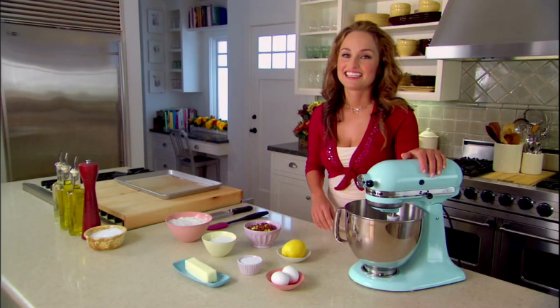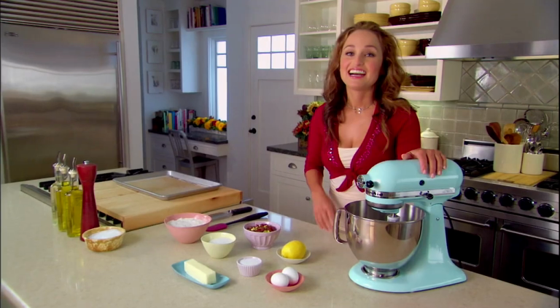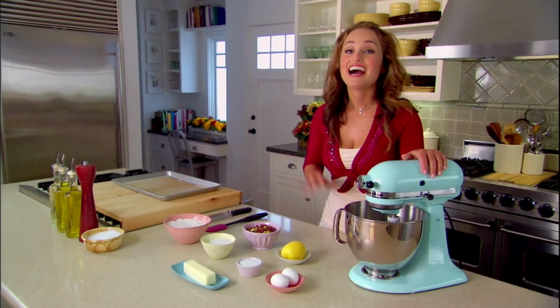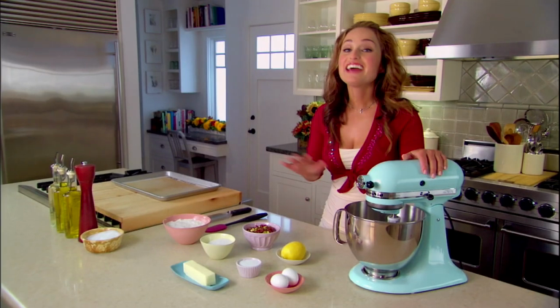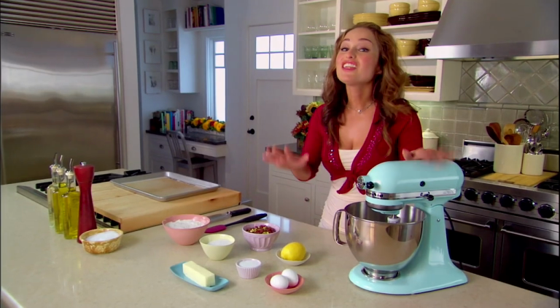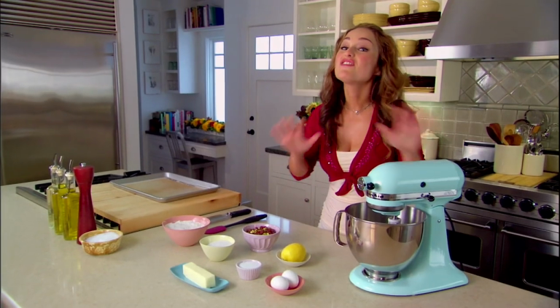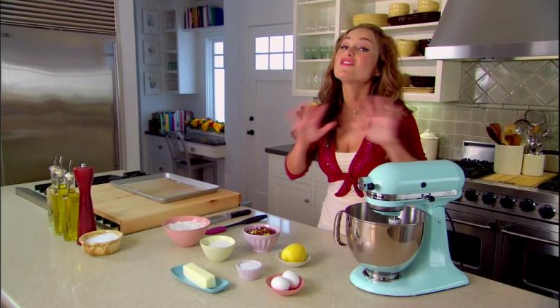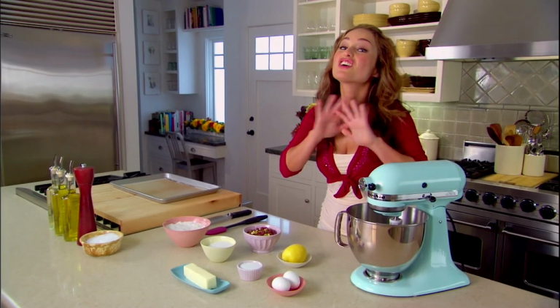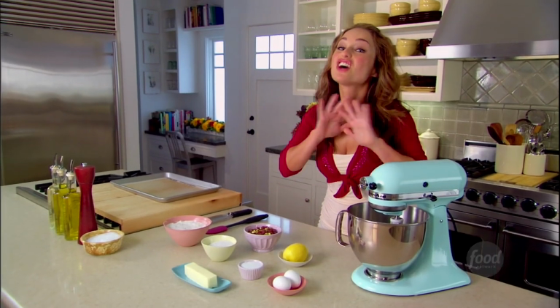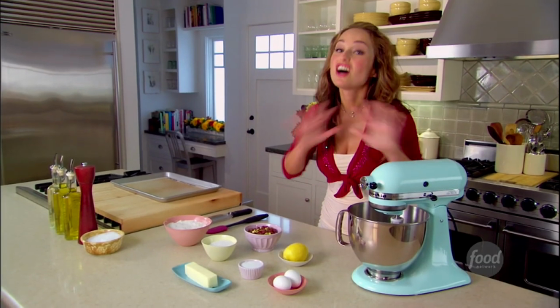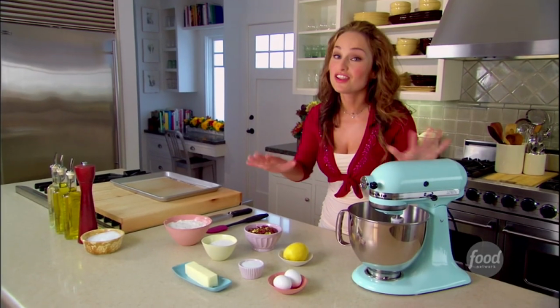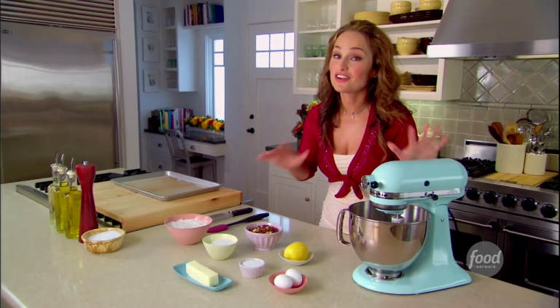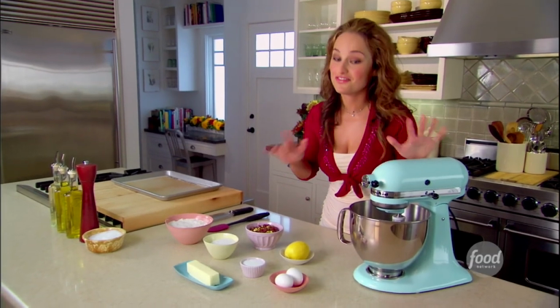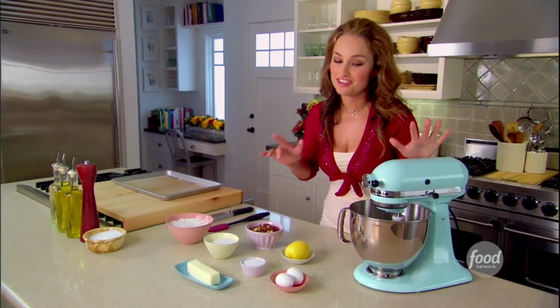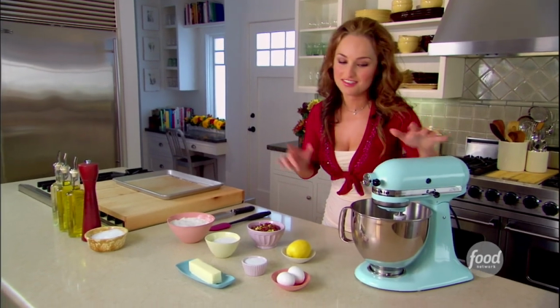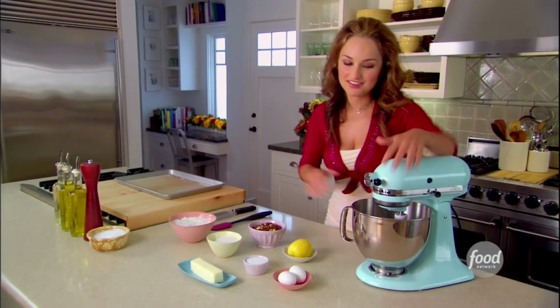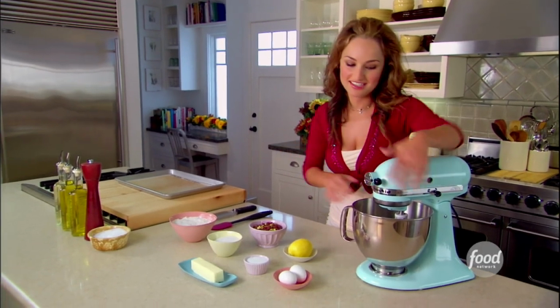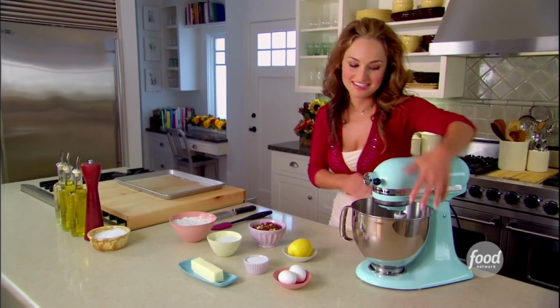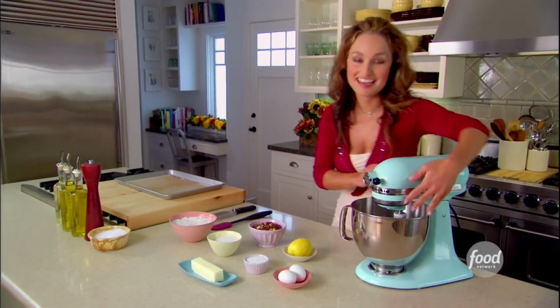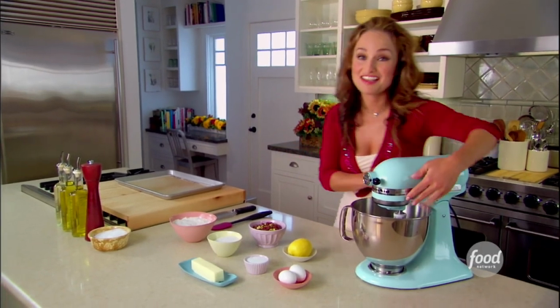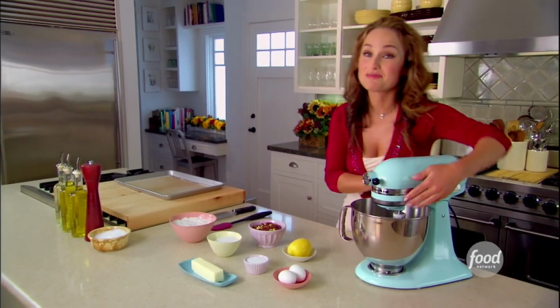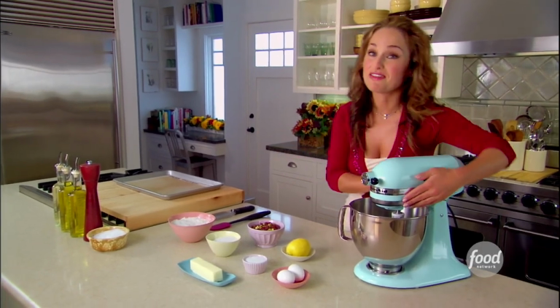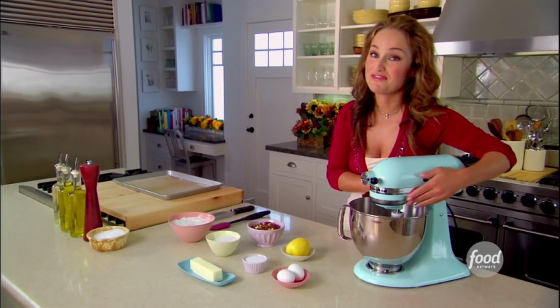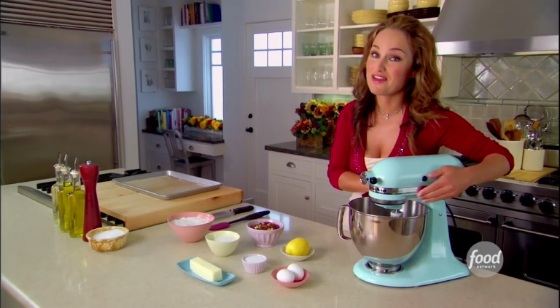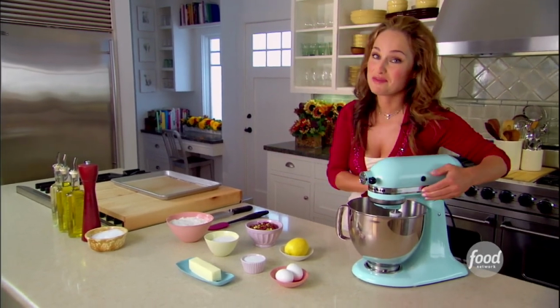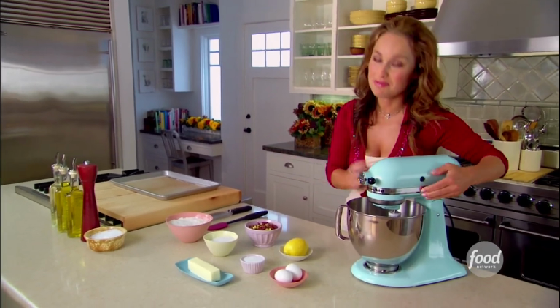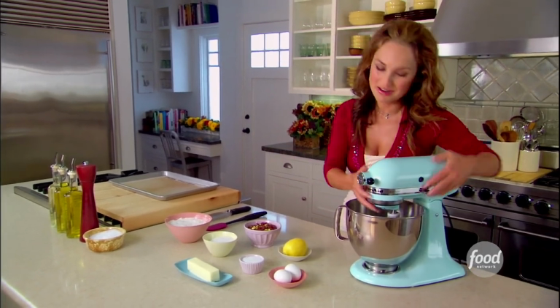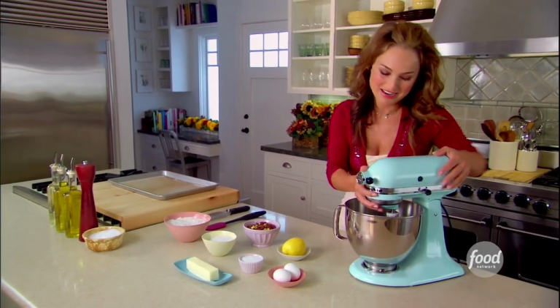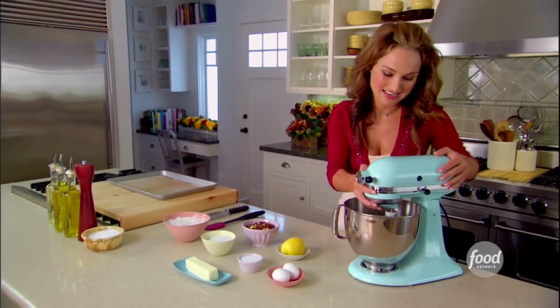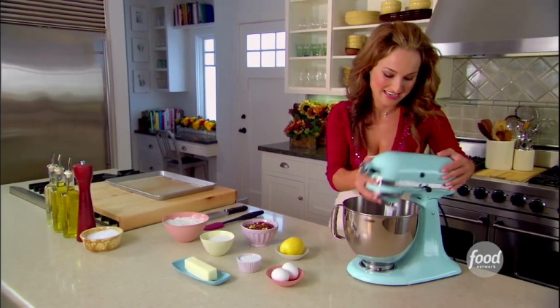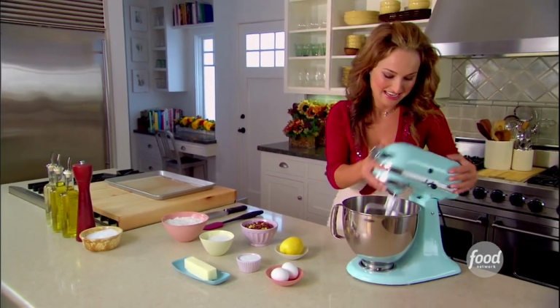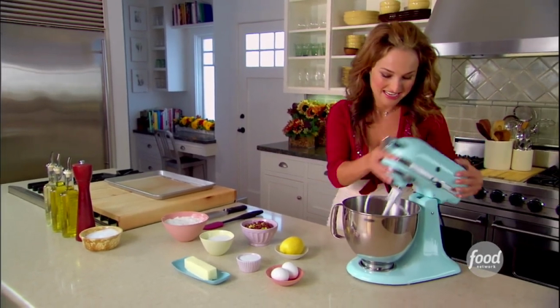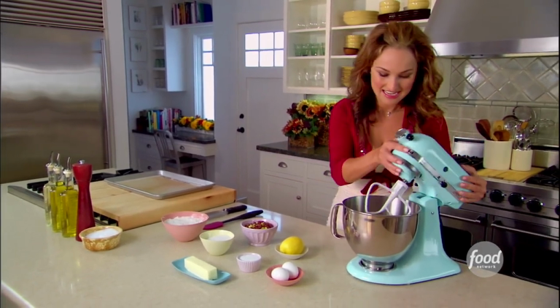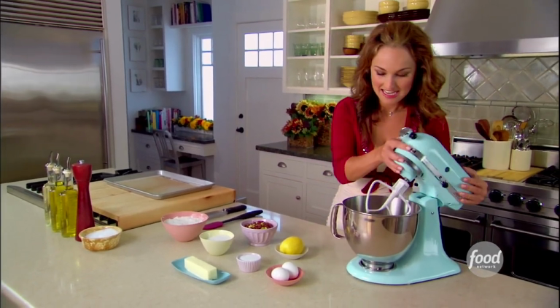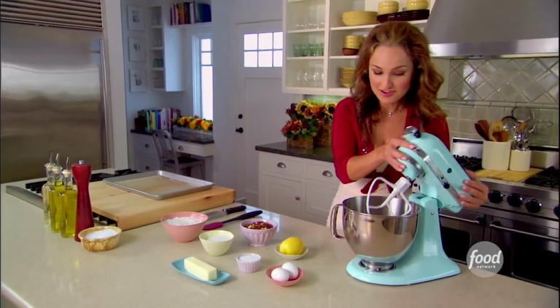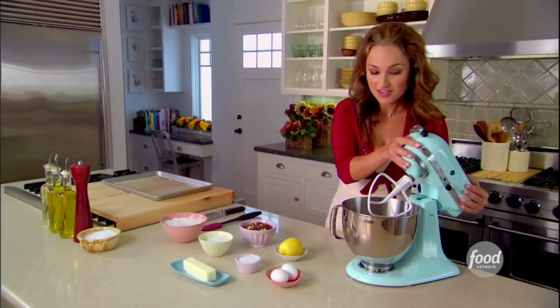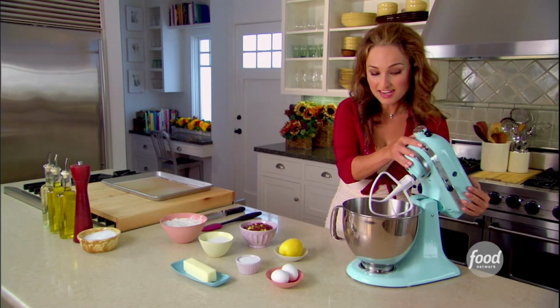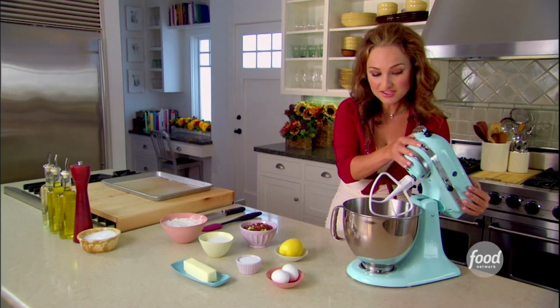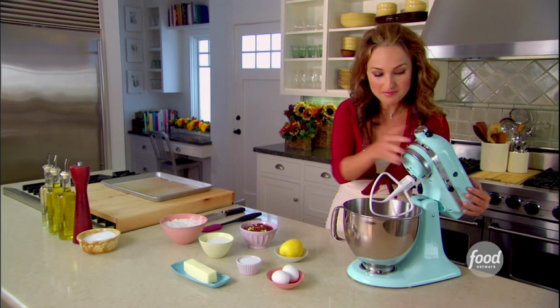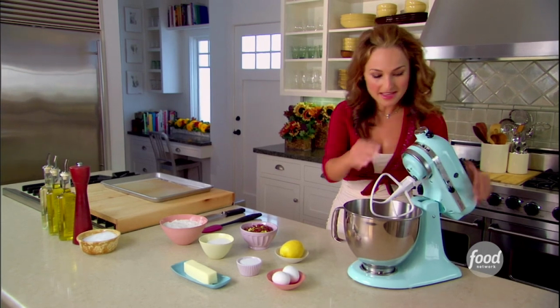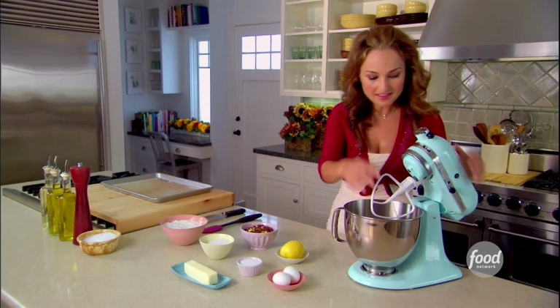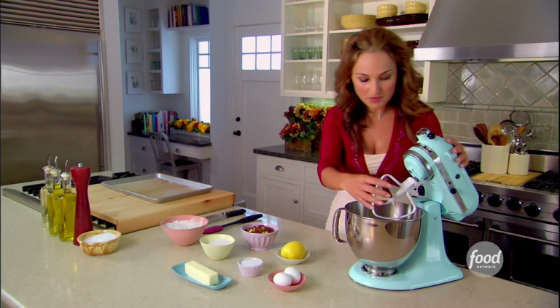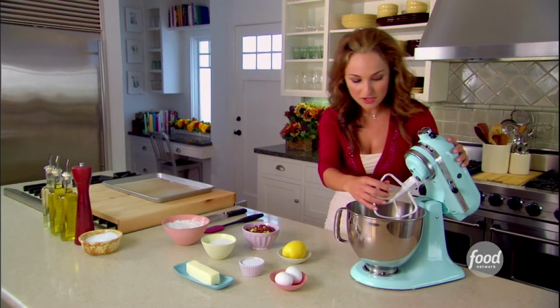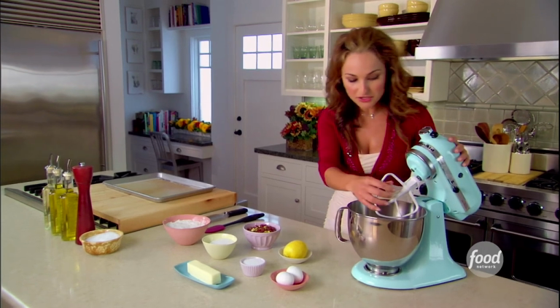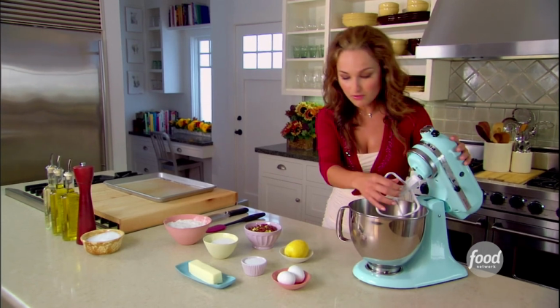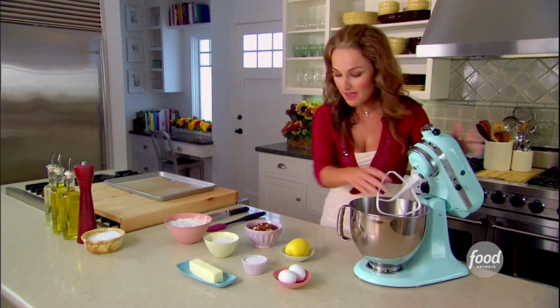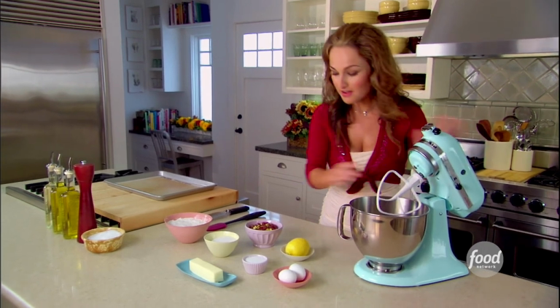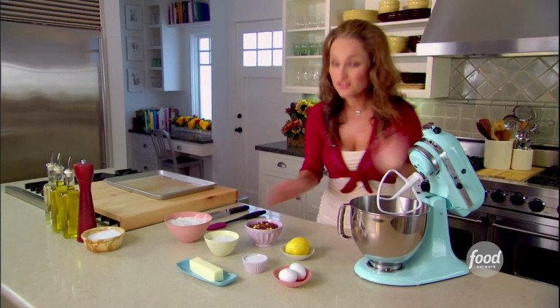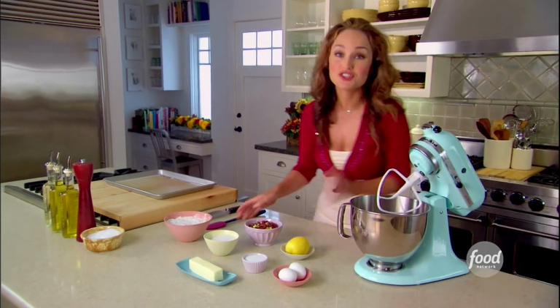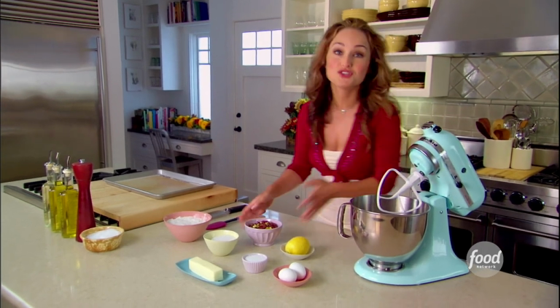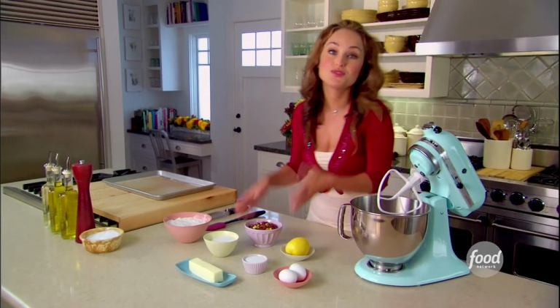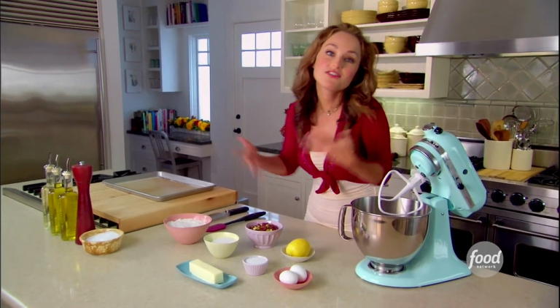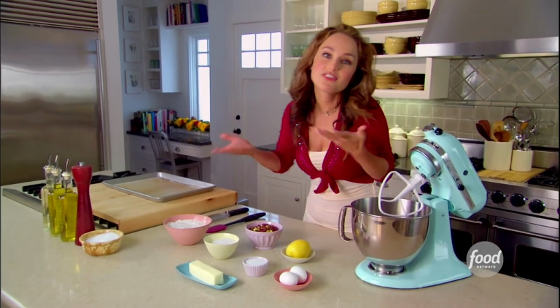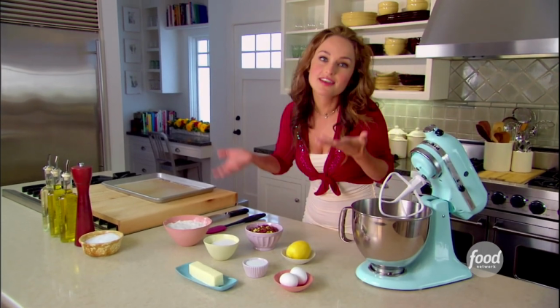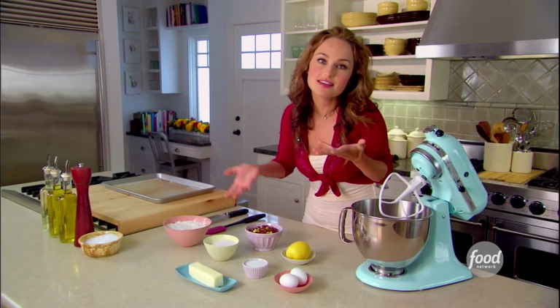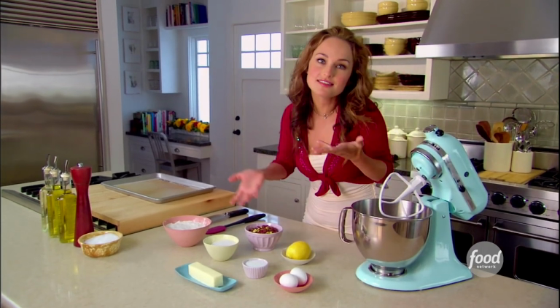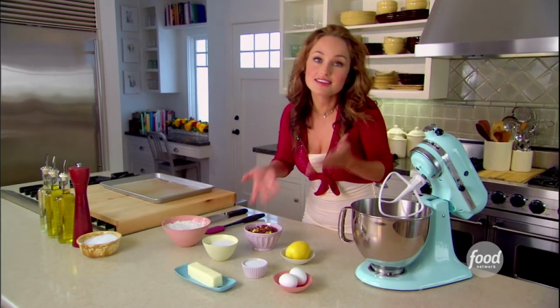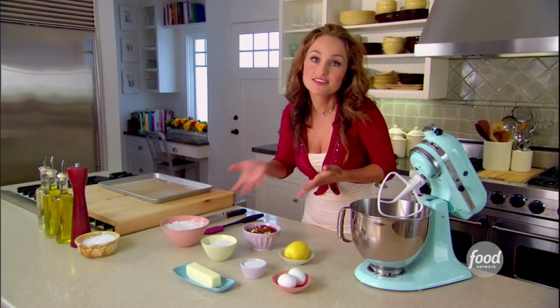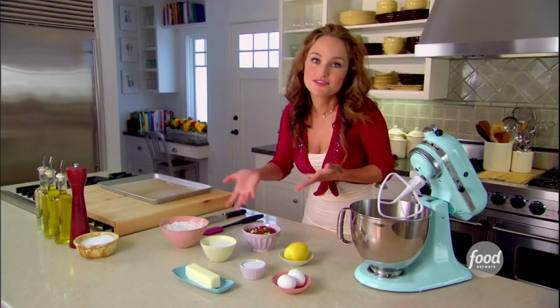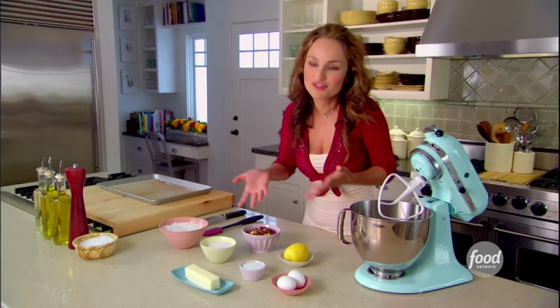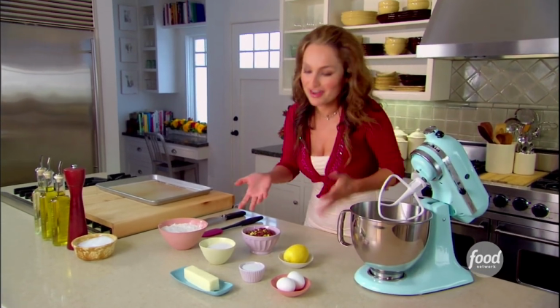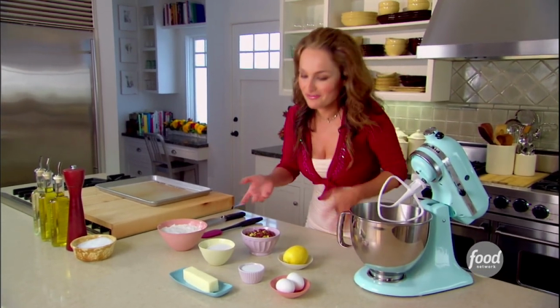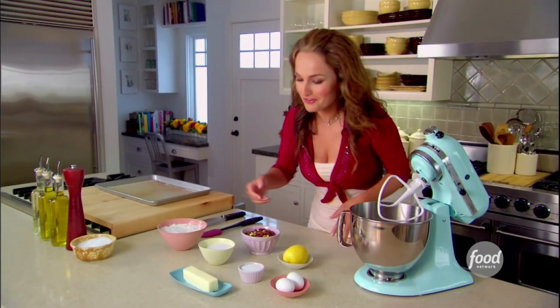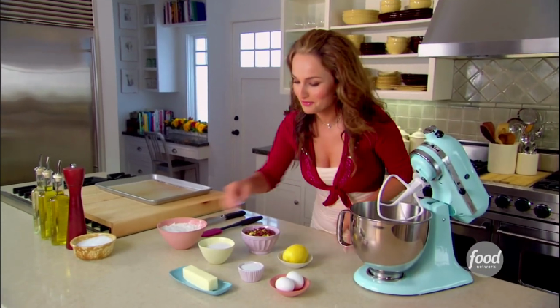I love the color of these cookies, that is my favorite part. And you can actually make them all year round if you just use different nuts and different dried fruit.